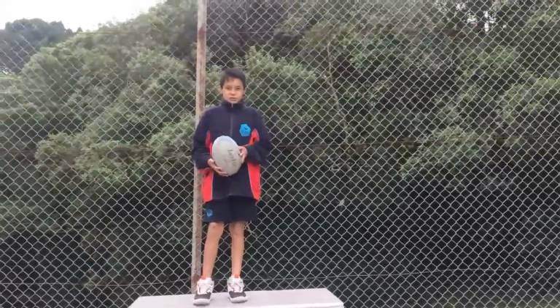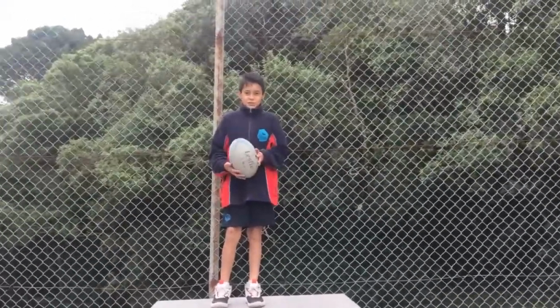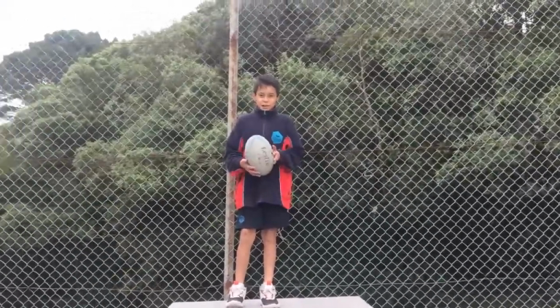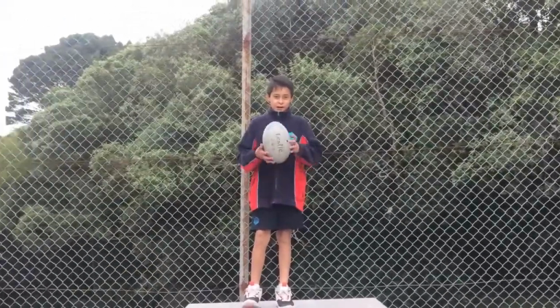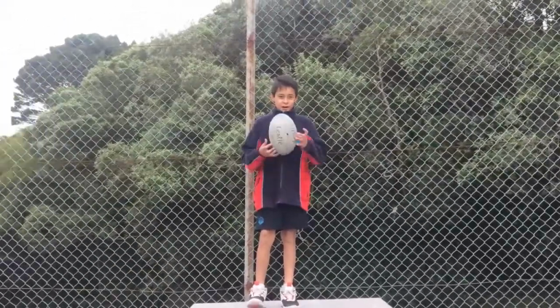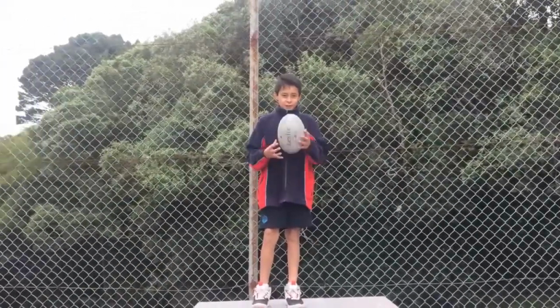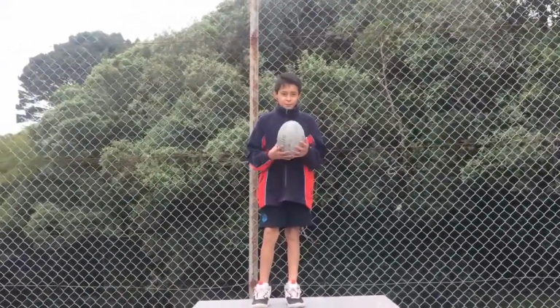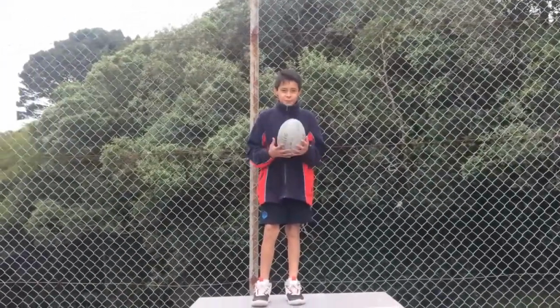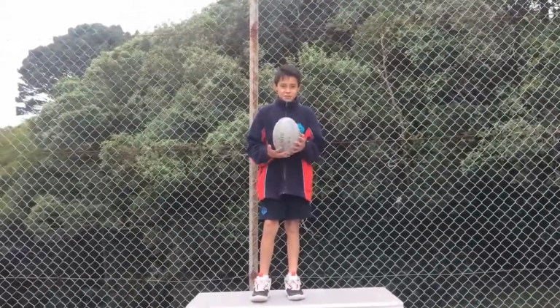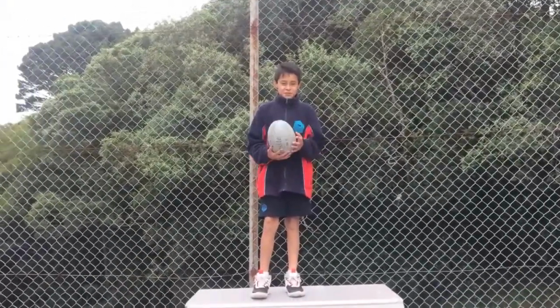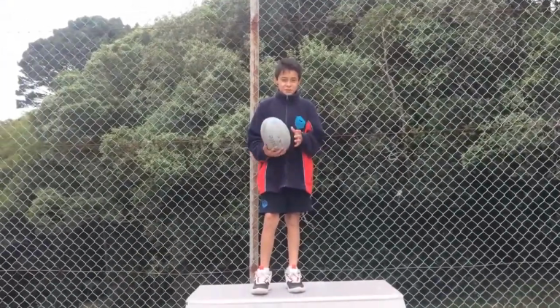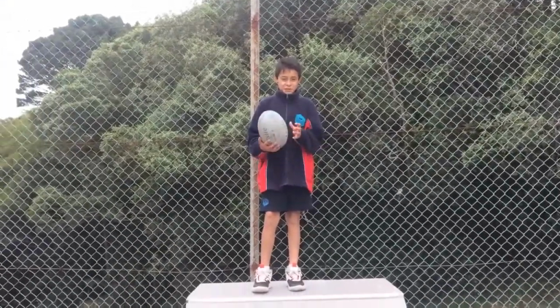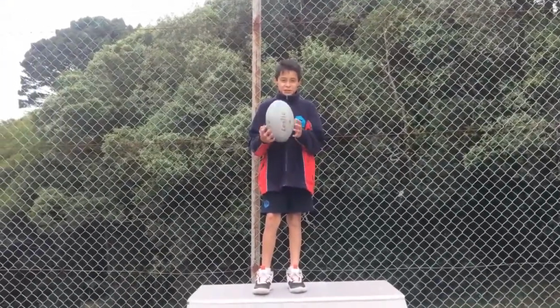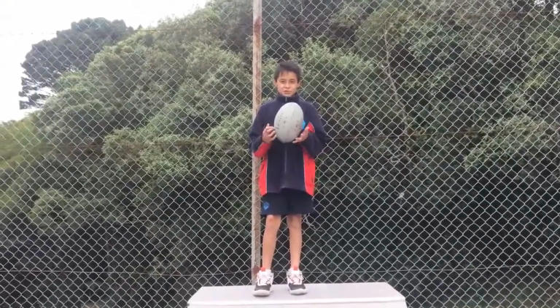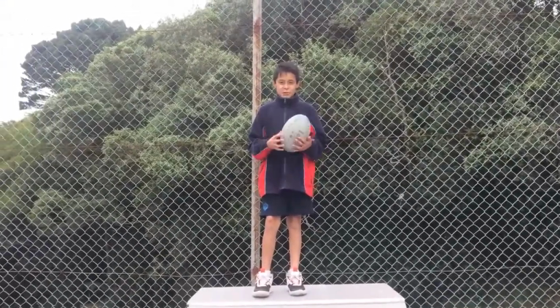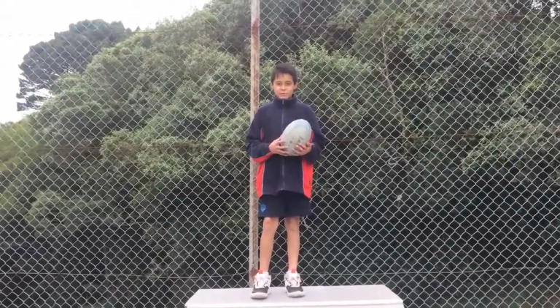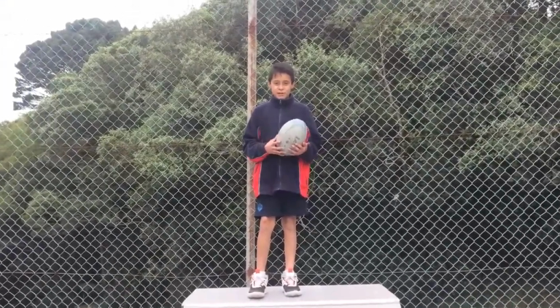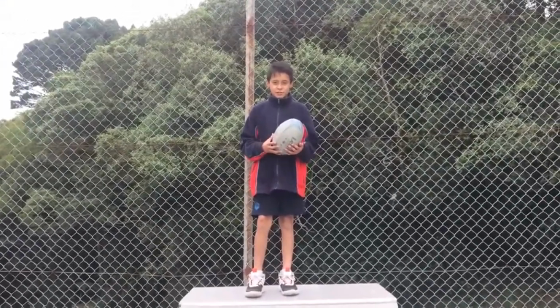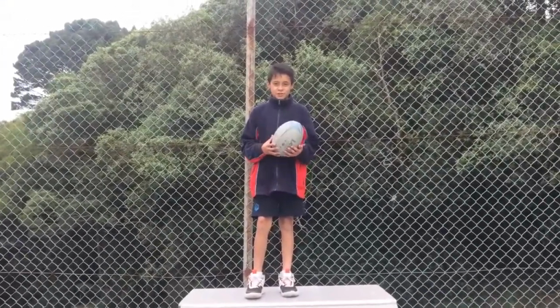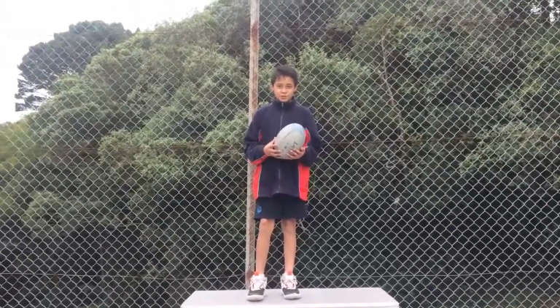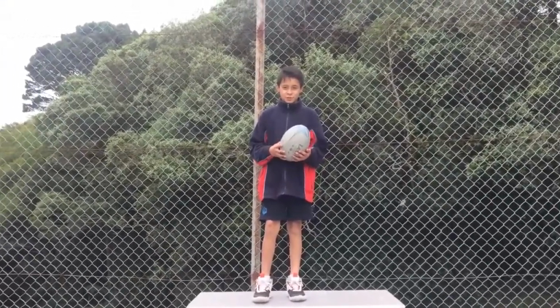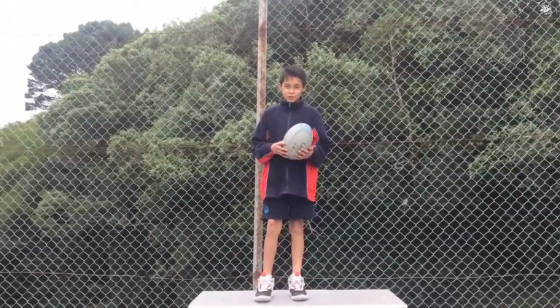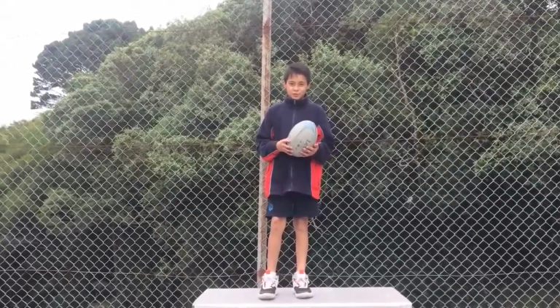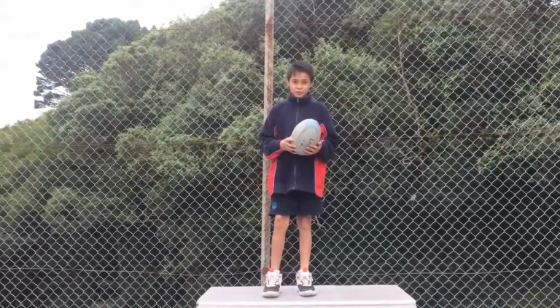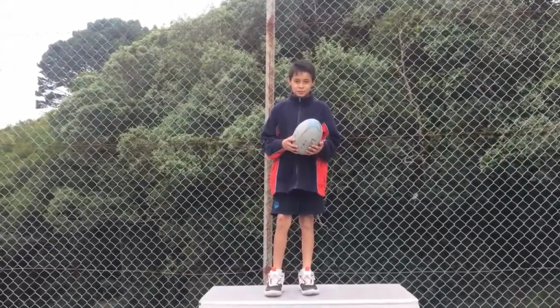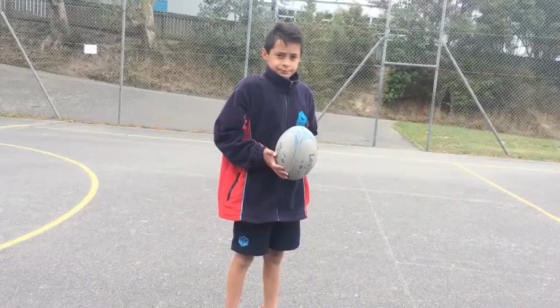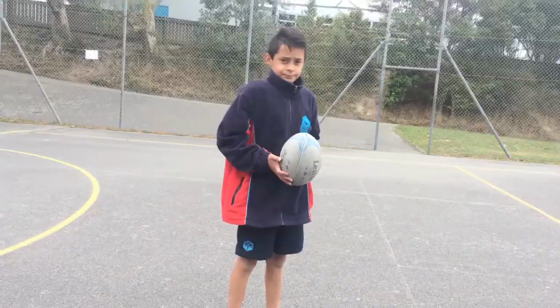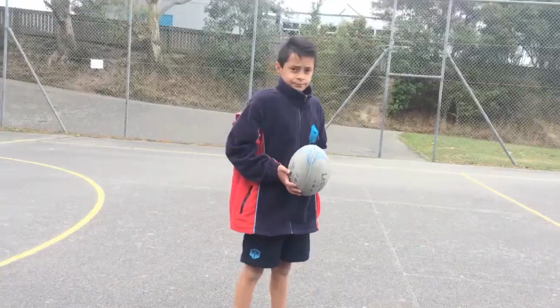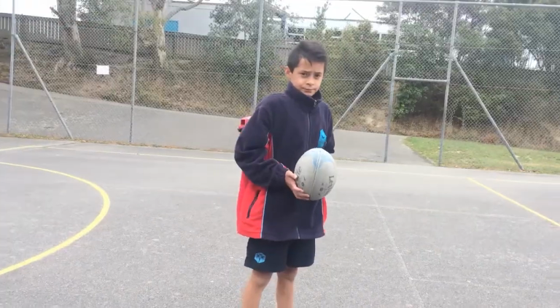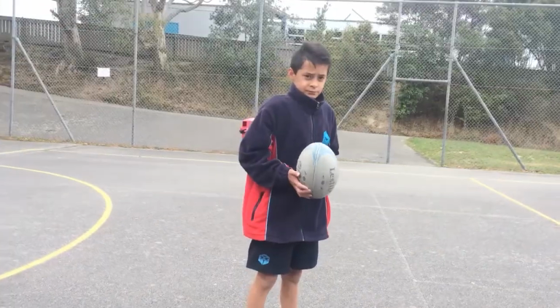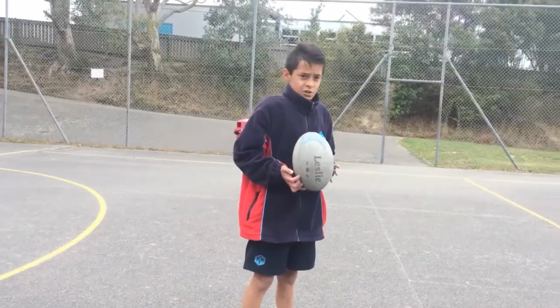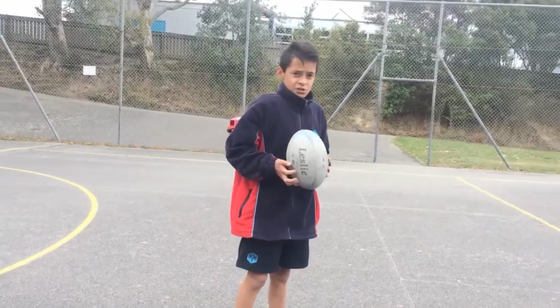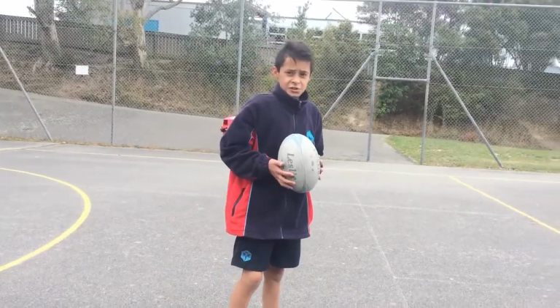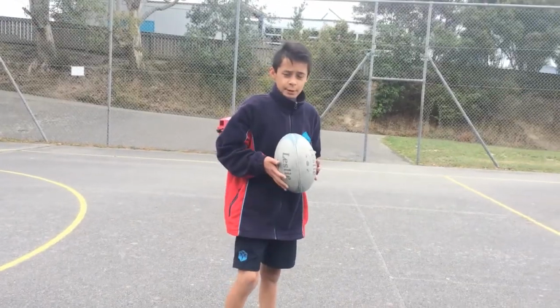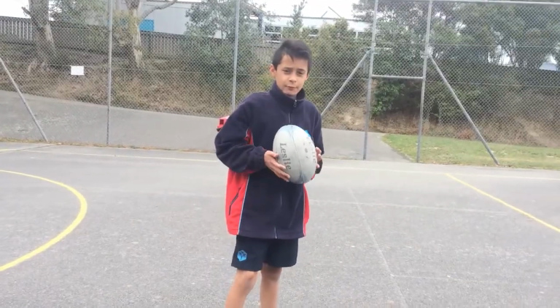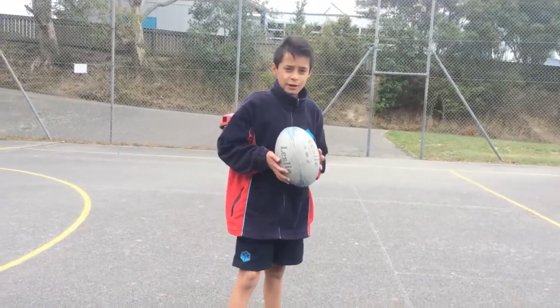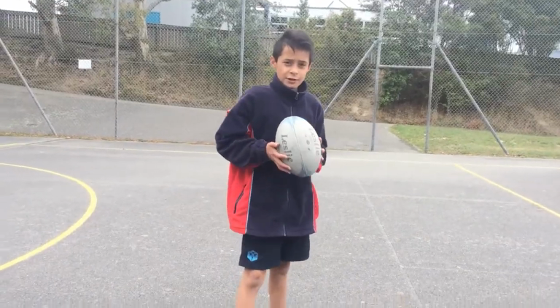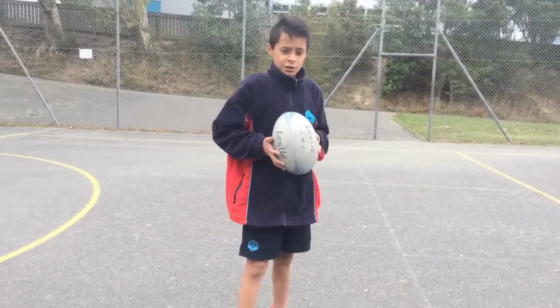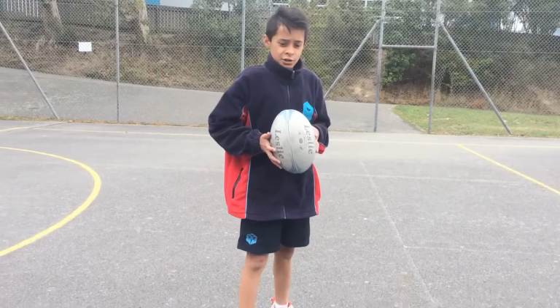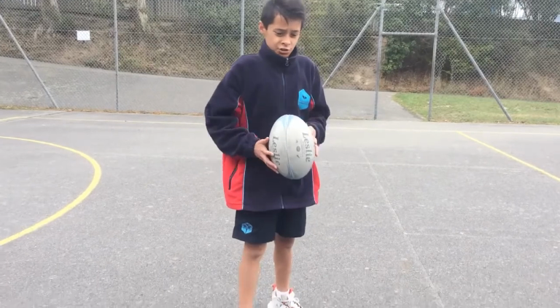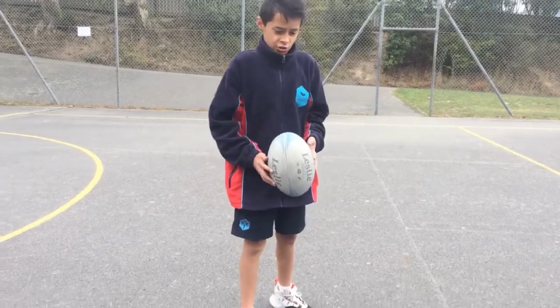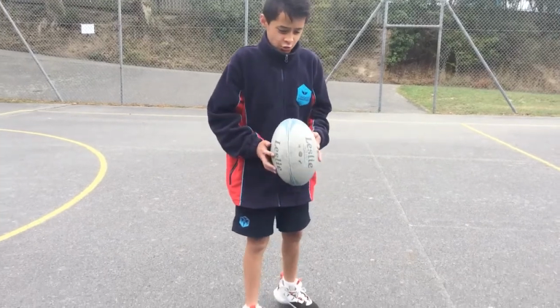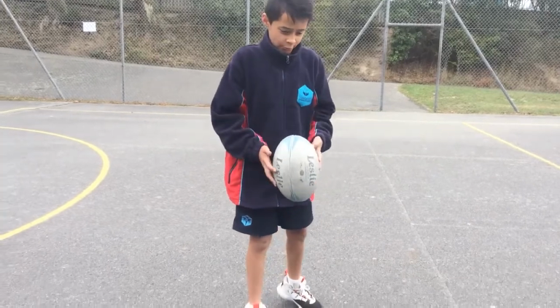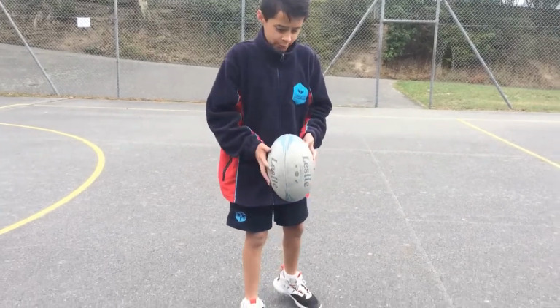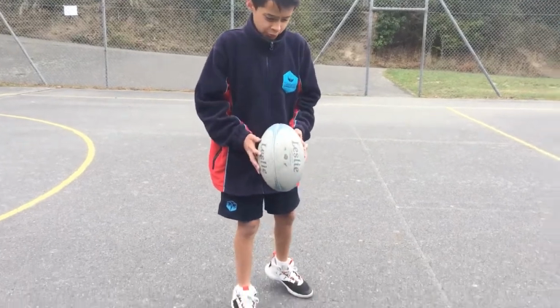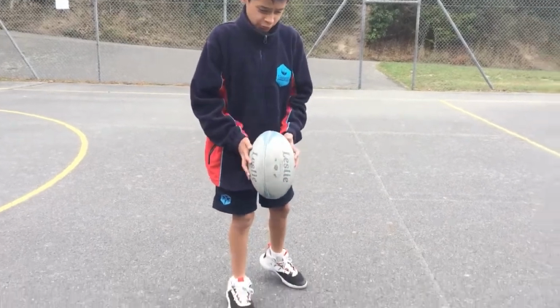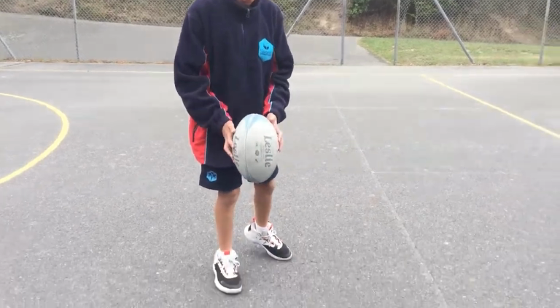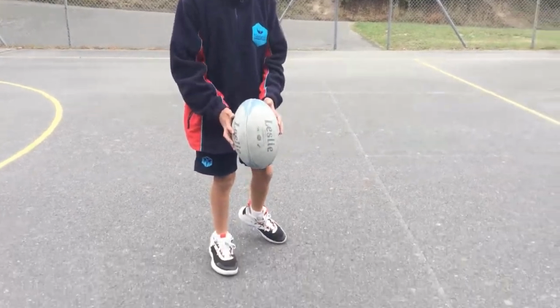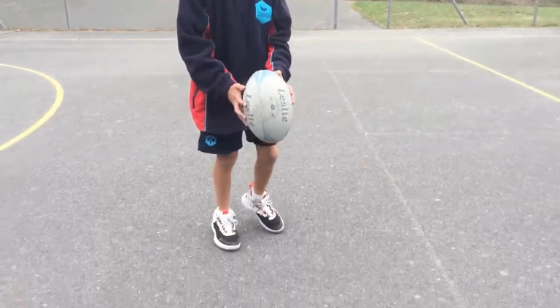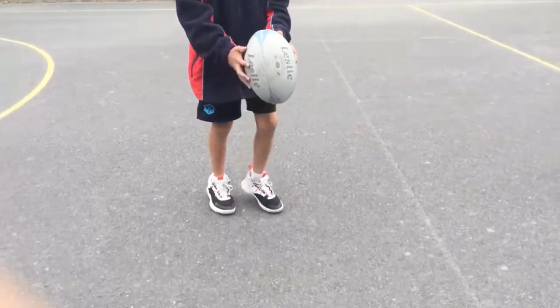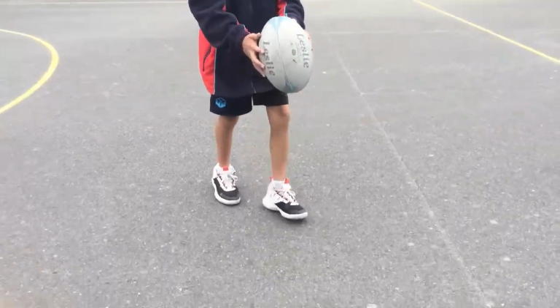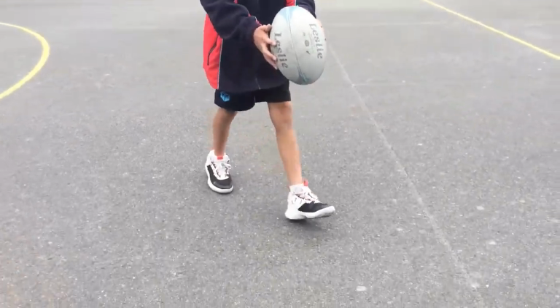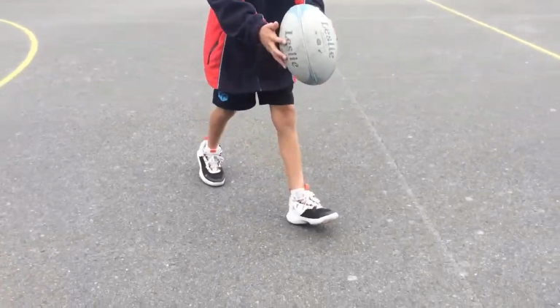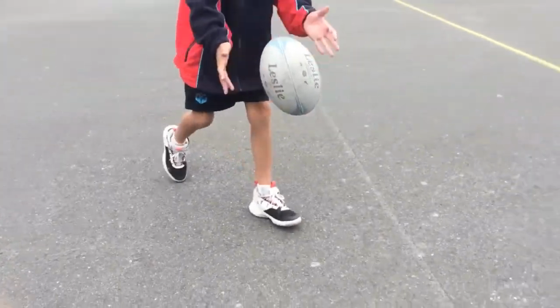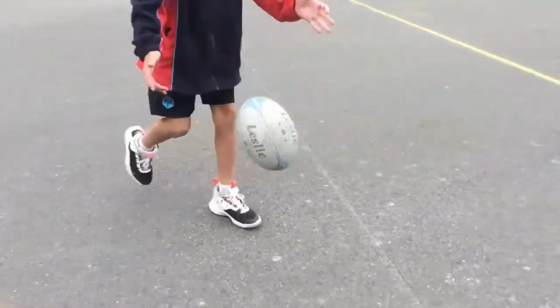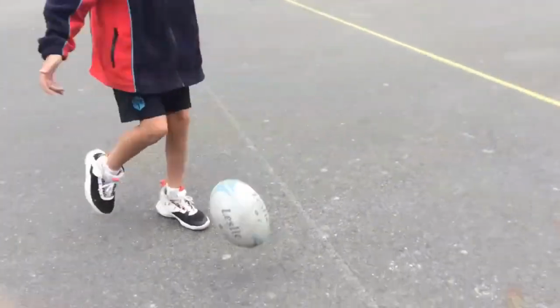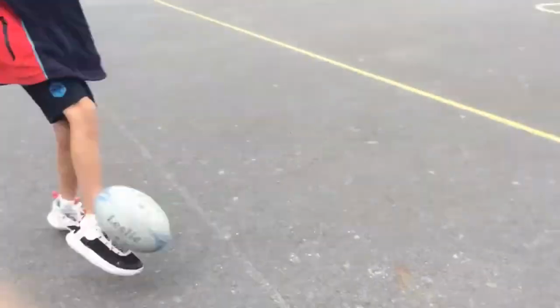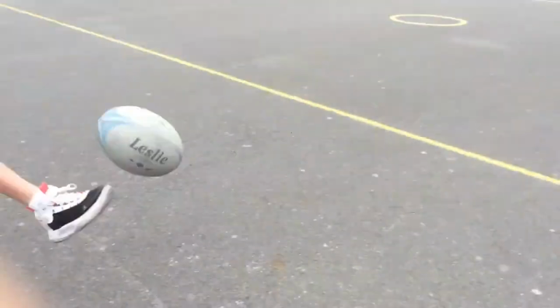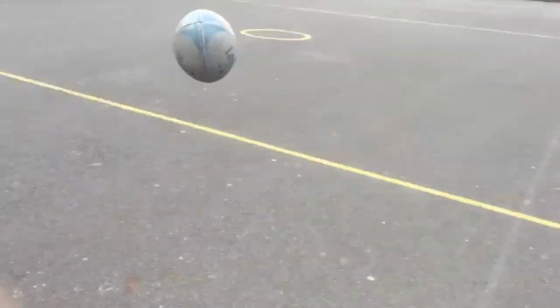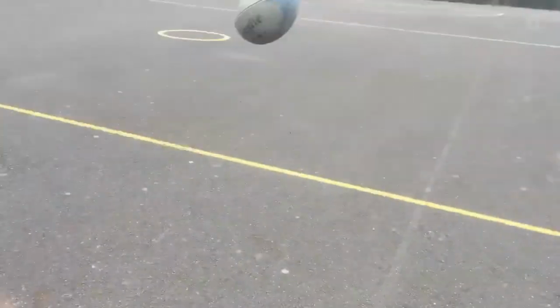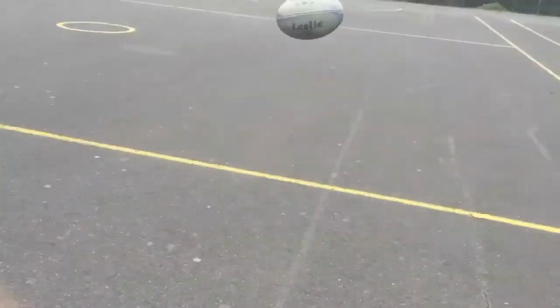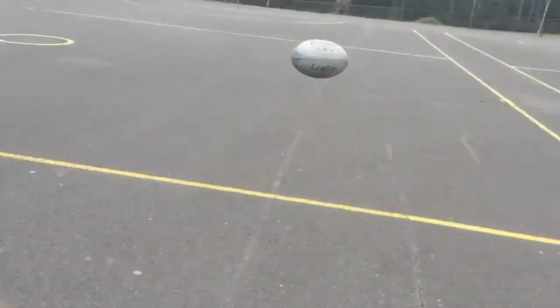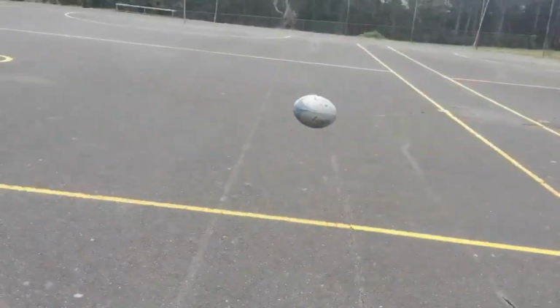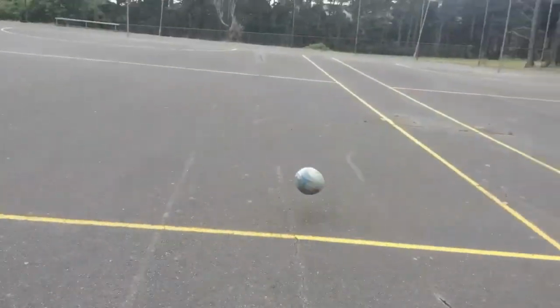Today I'm going to be doing a drop kick tutorial. Step 1: just drop the ball on the ground, let it bounce up, and light kick.